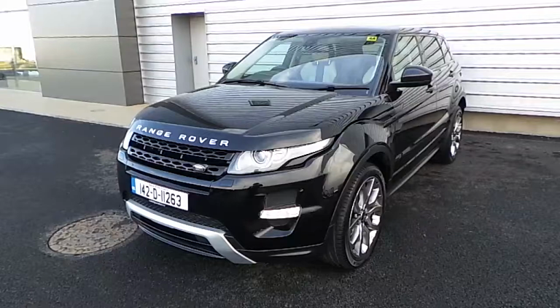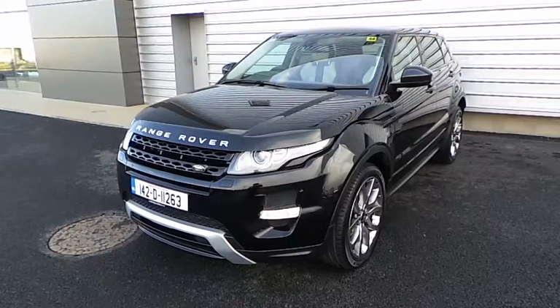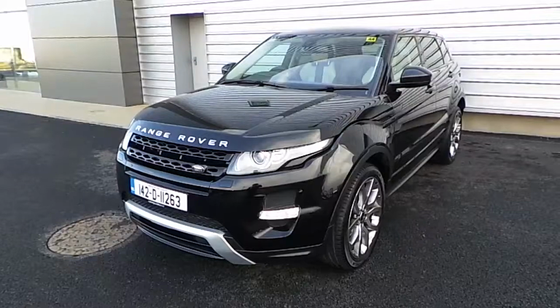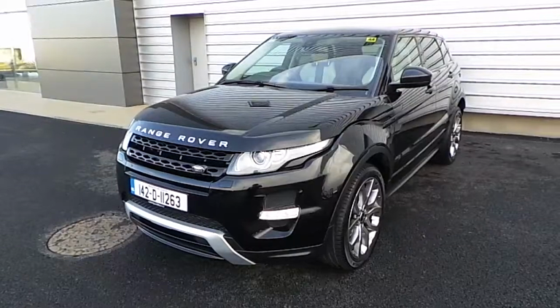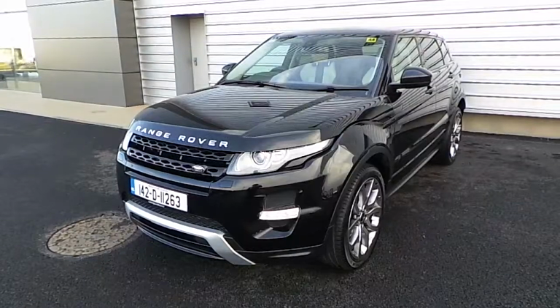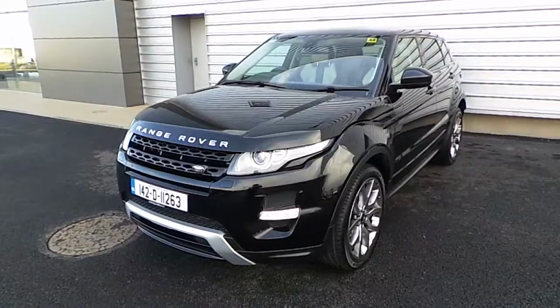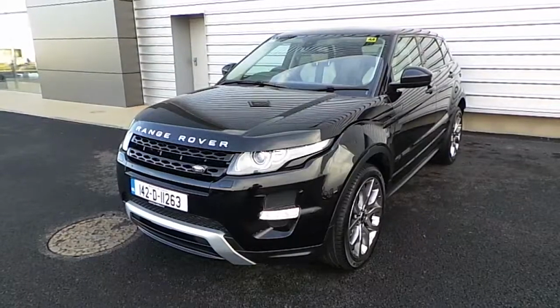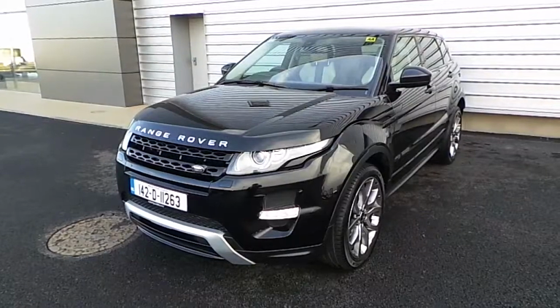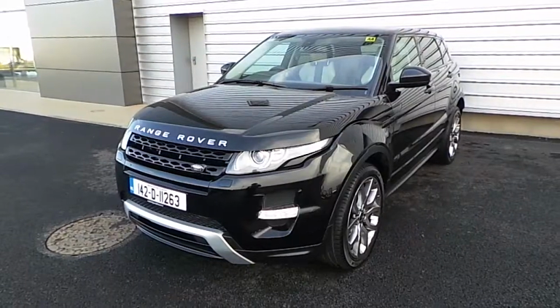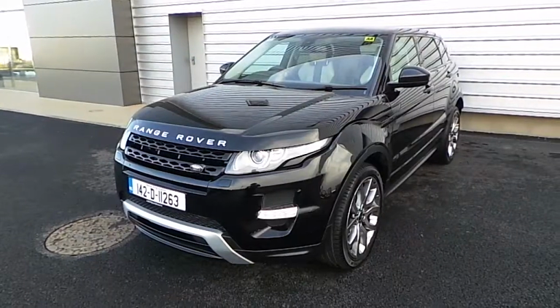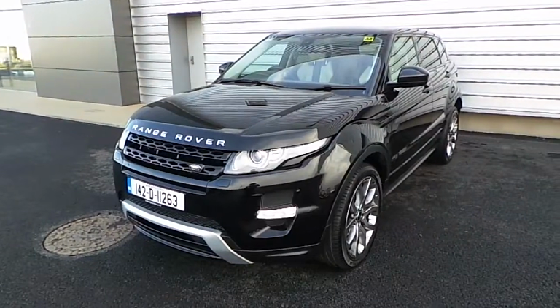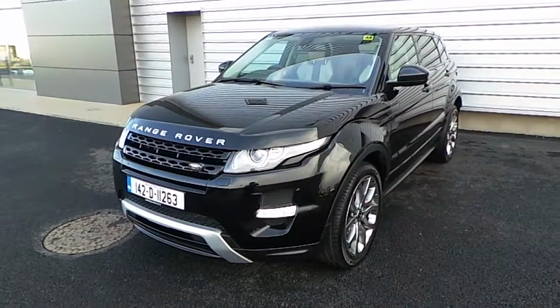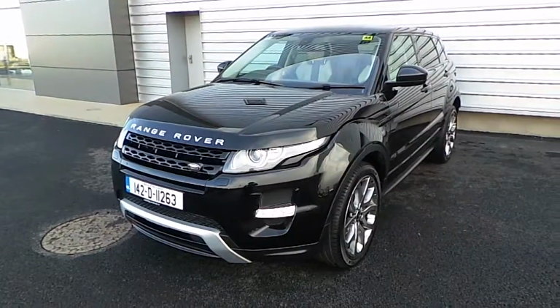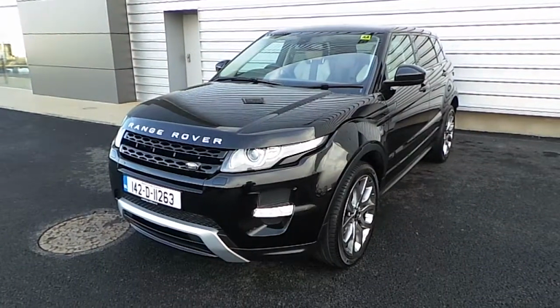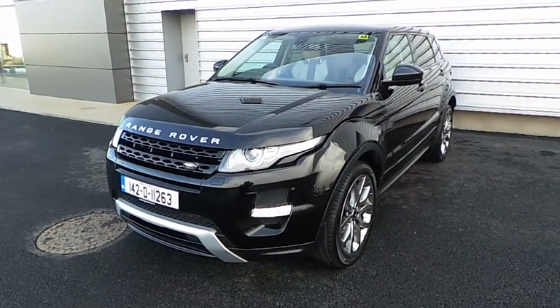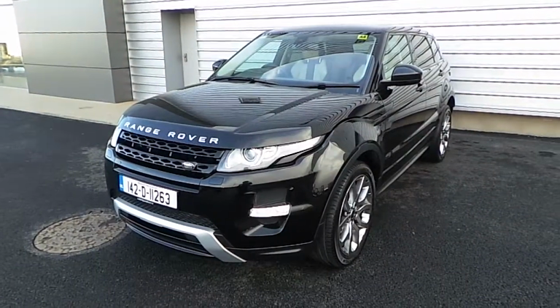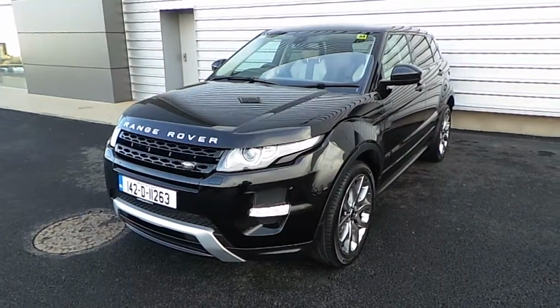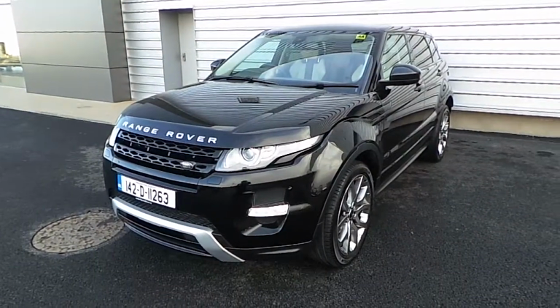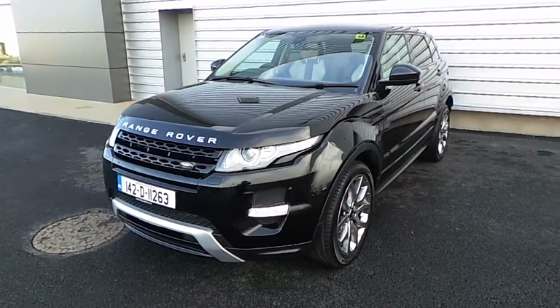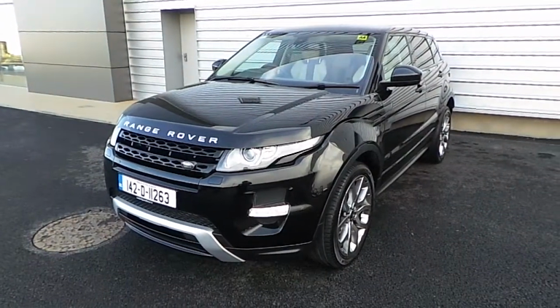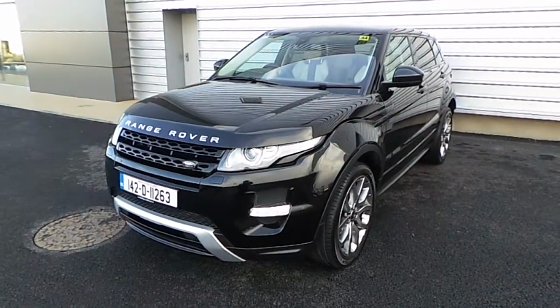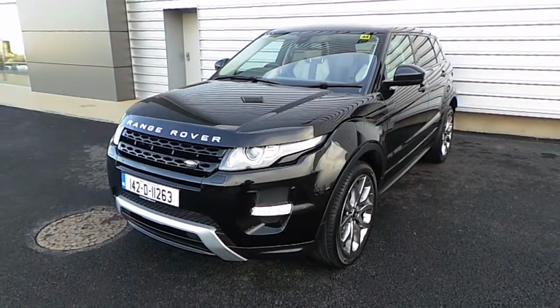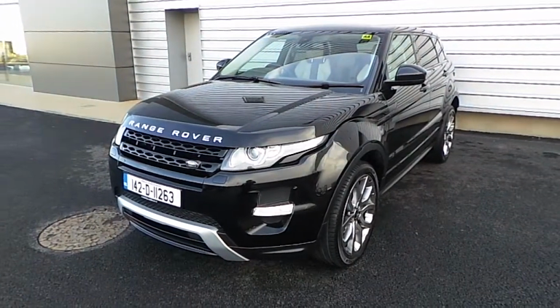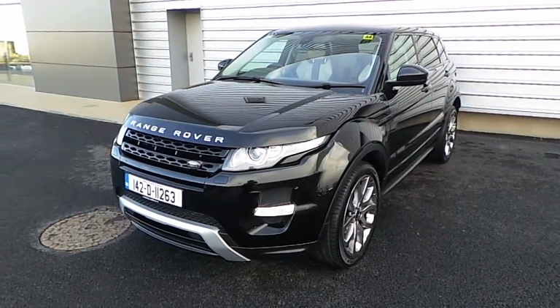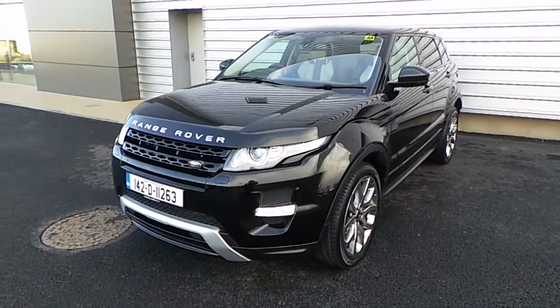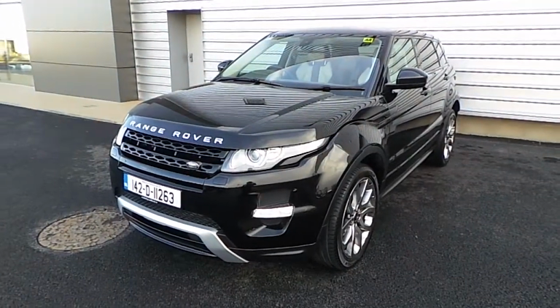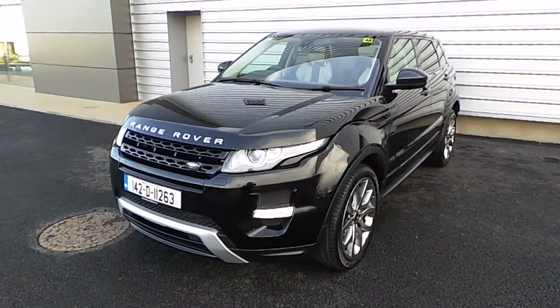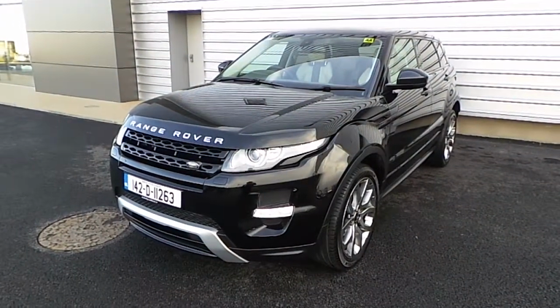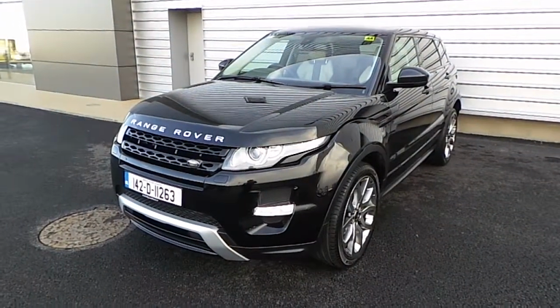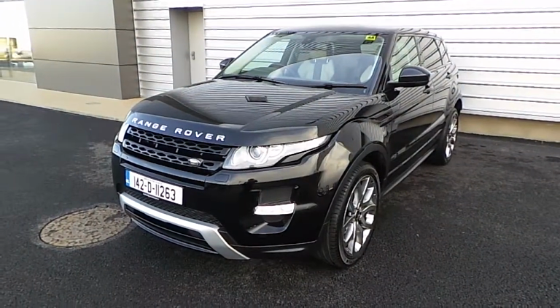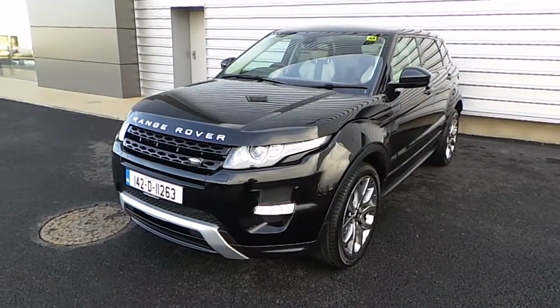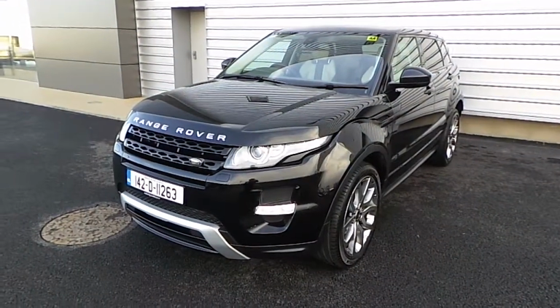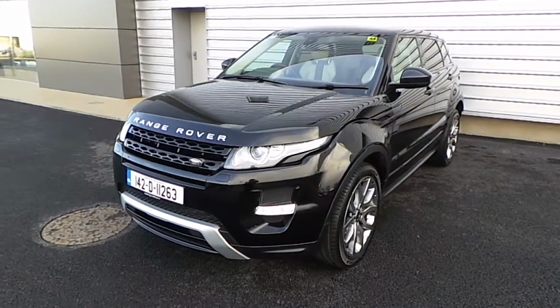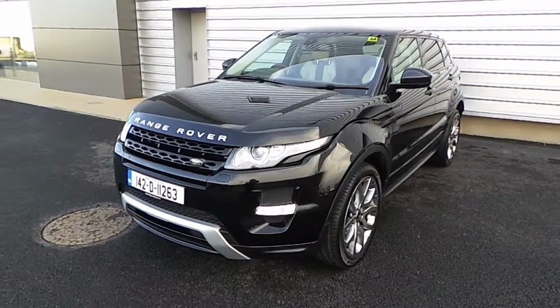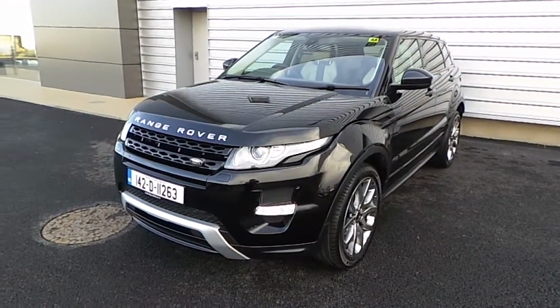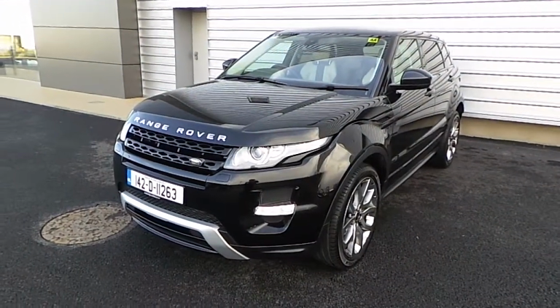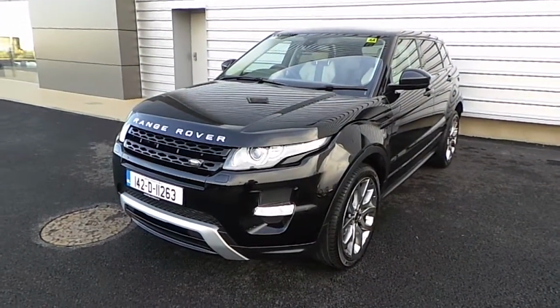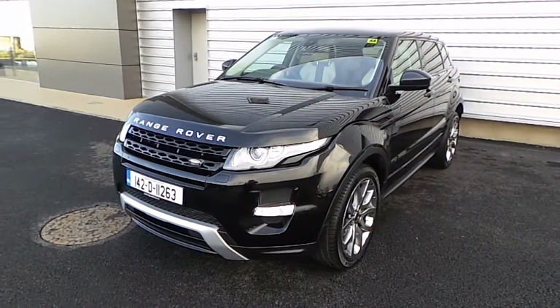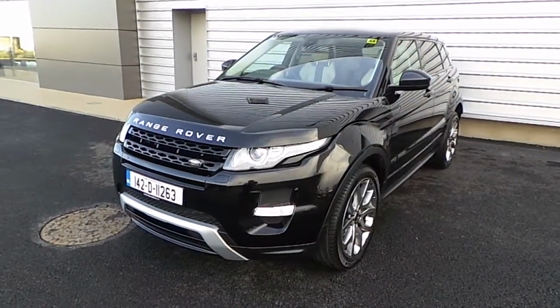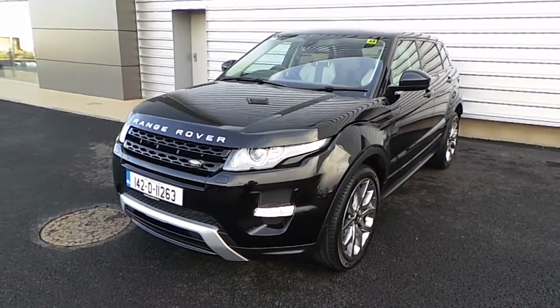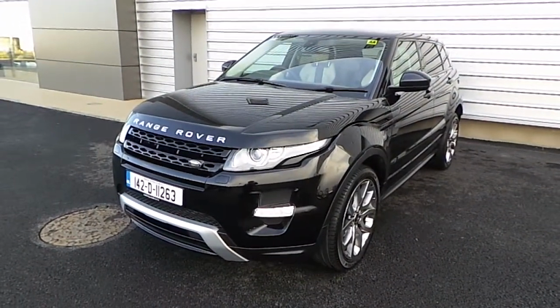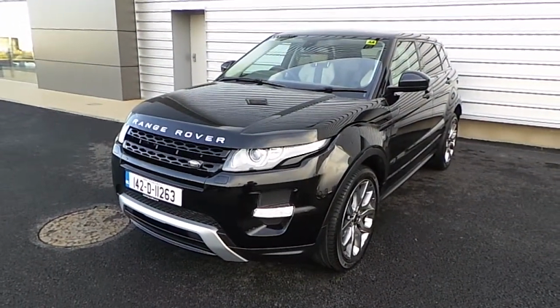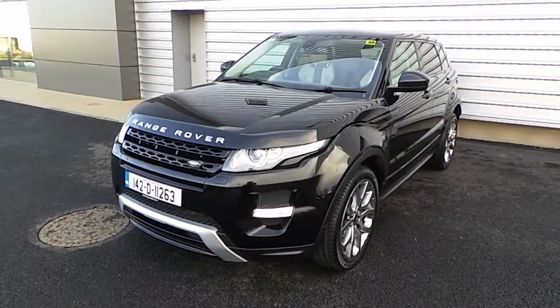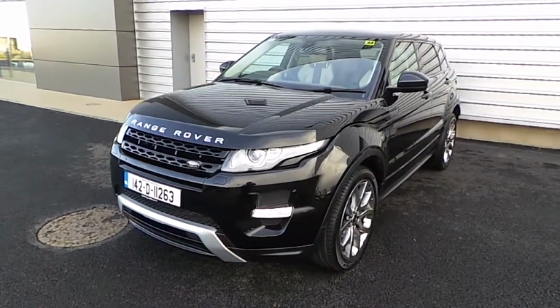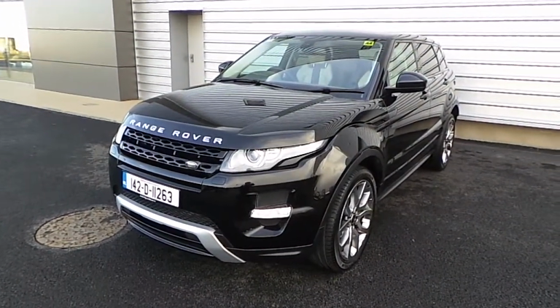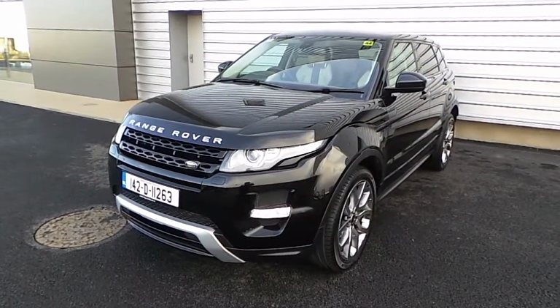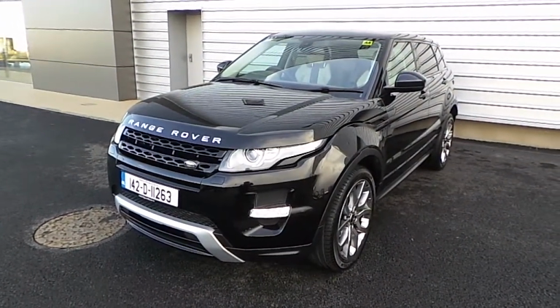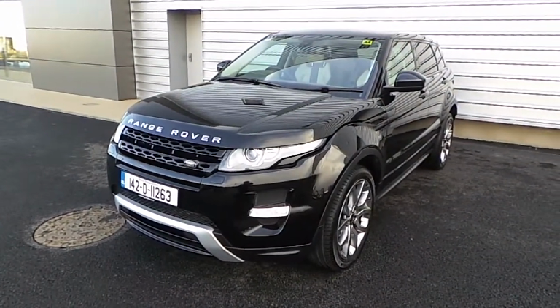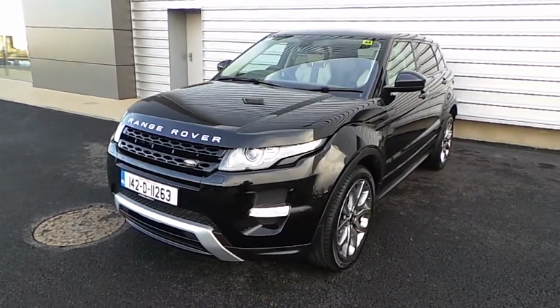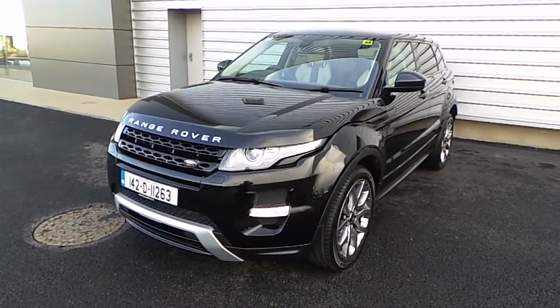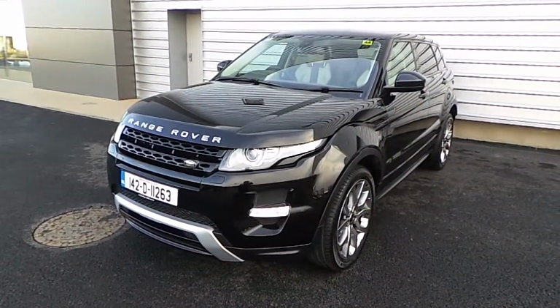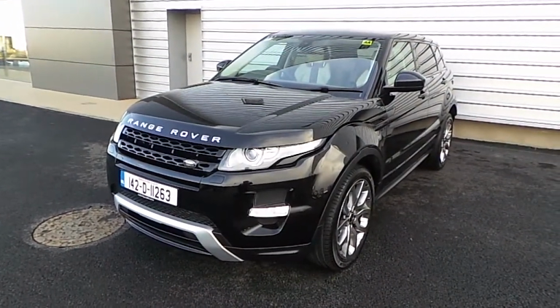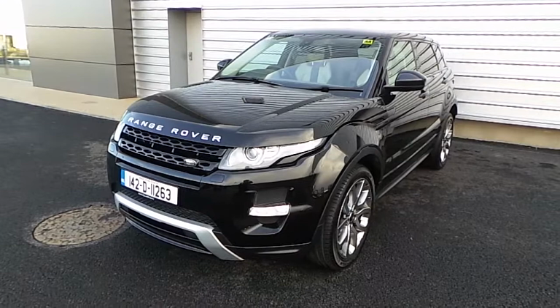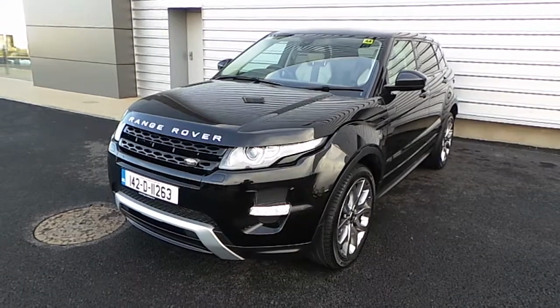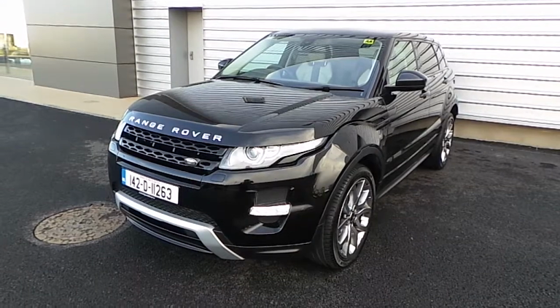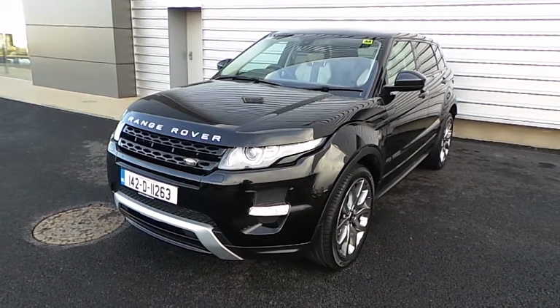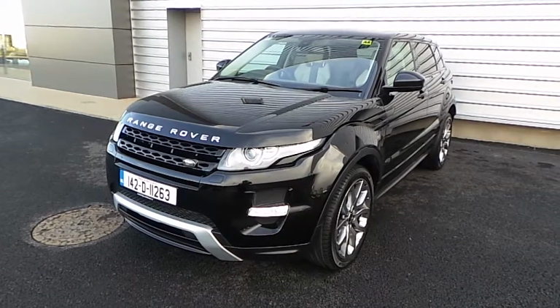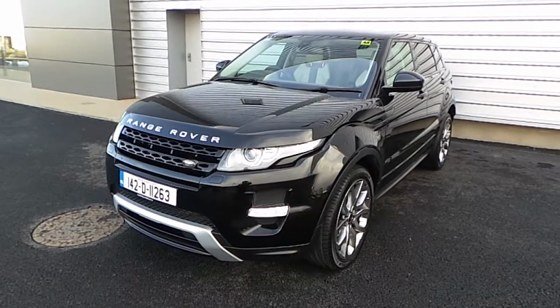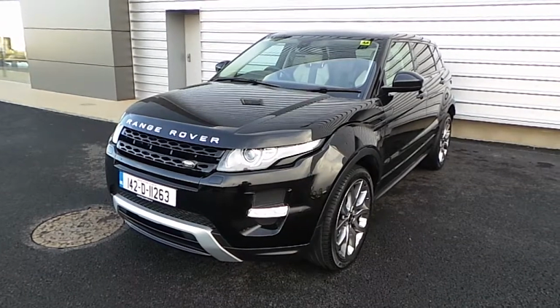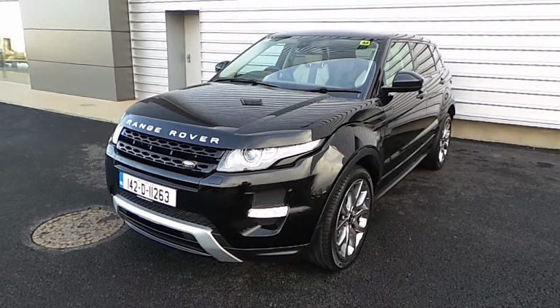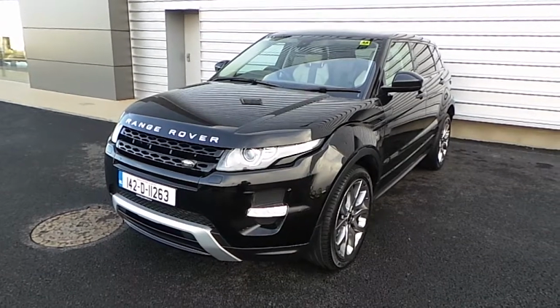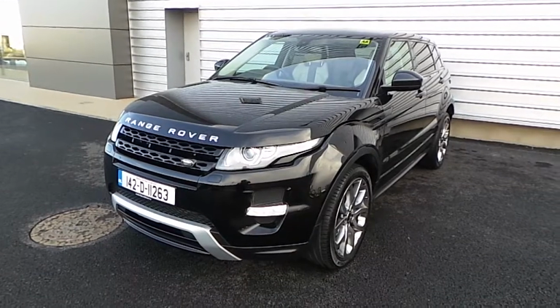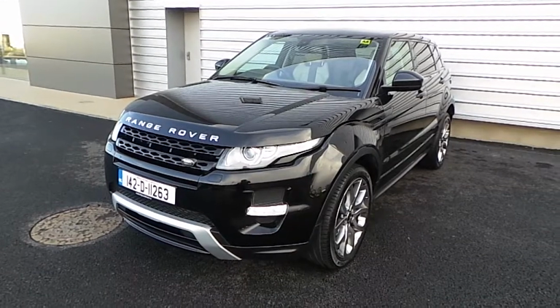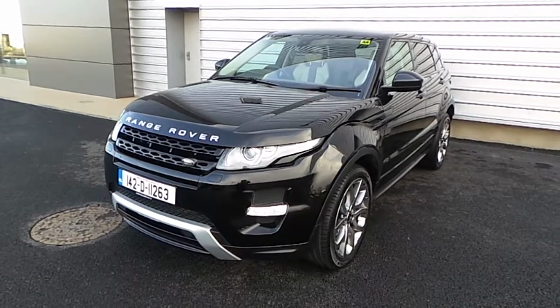Hello, welcome to Joe Duffy's Jaguar Land Rover. Here today we're looking at a Range Rover Evoque SE TD4 Dynamic.